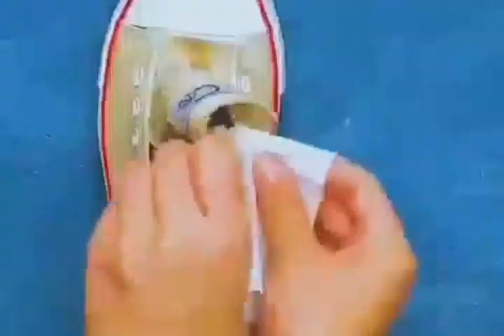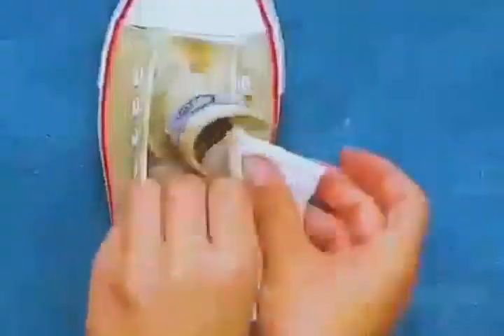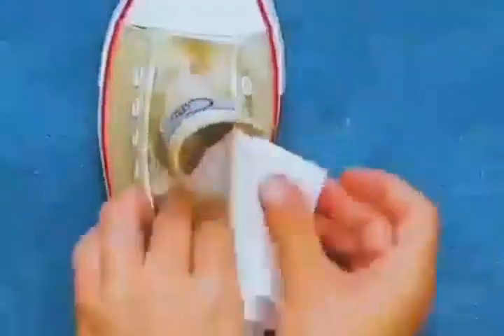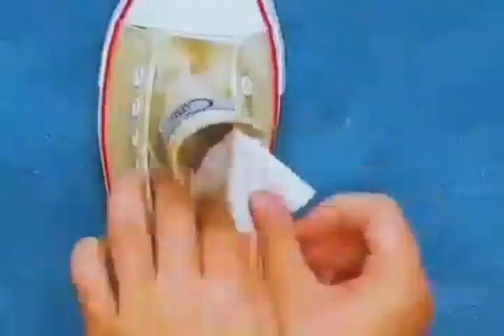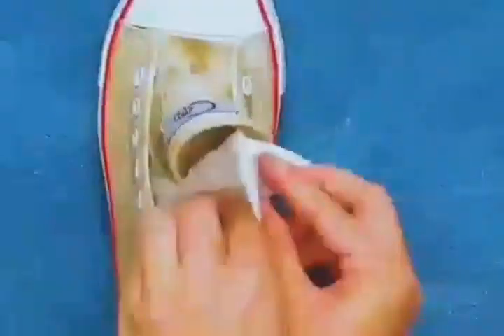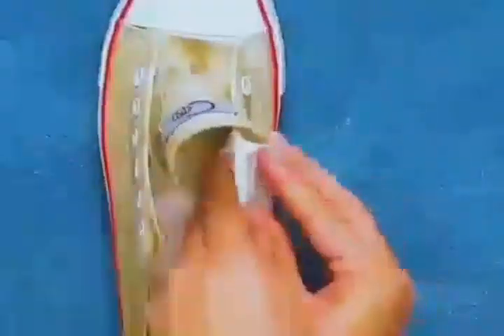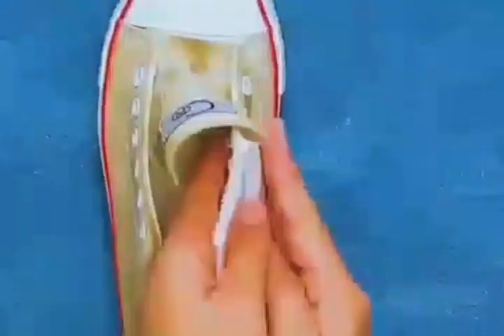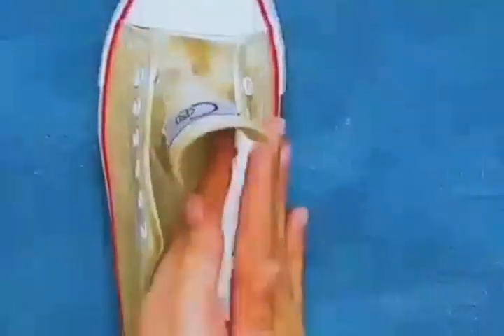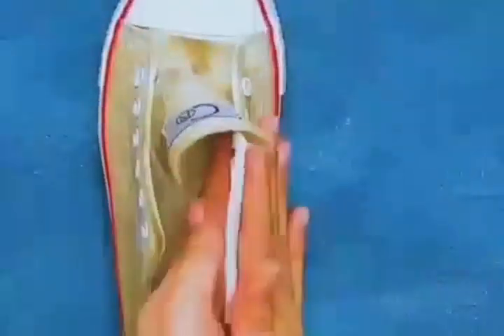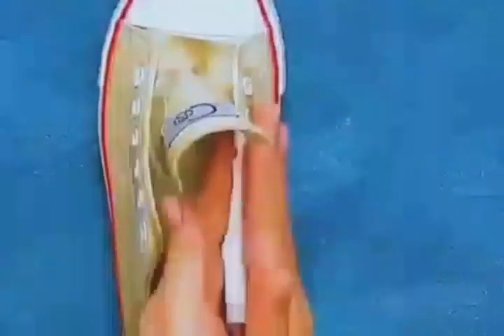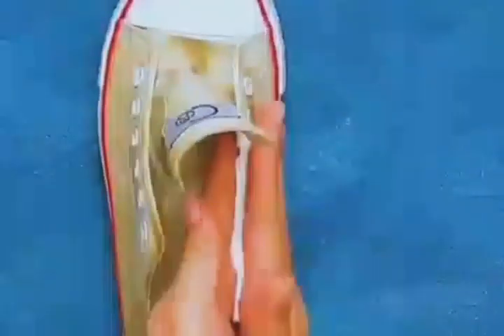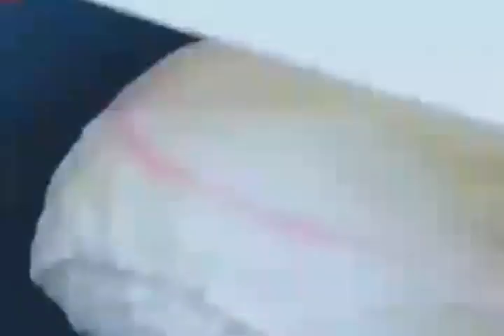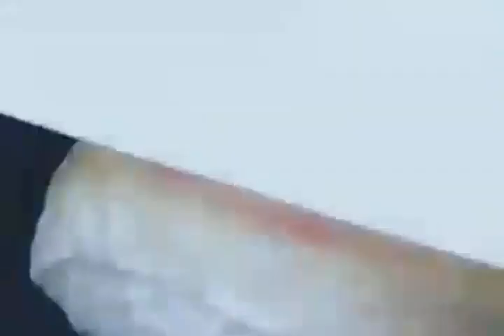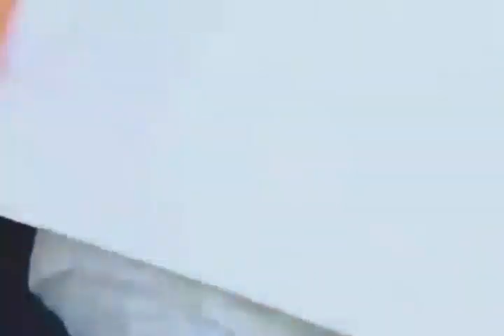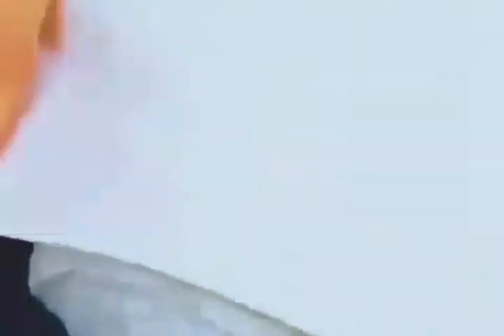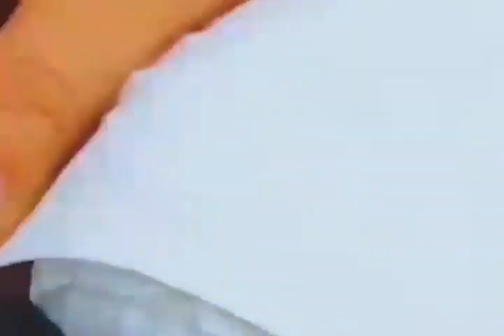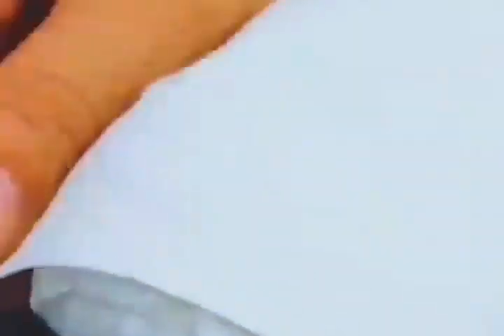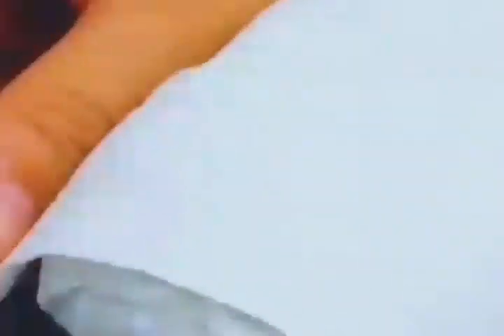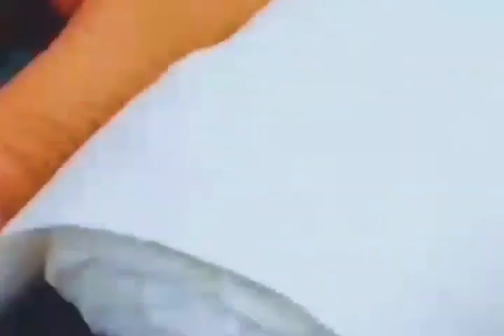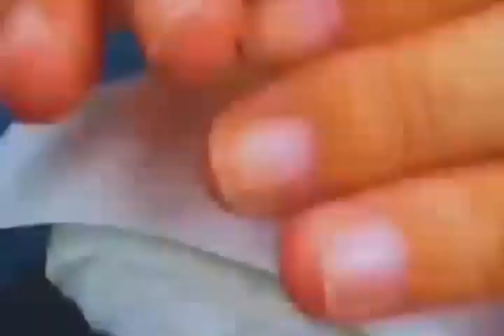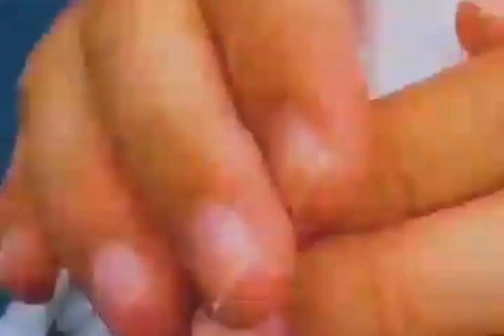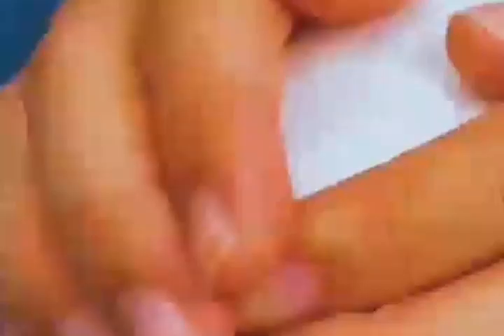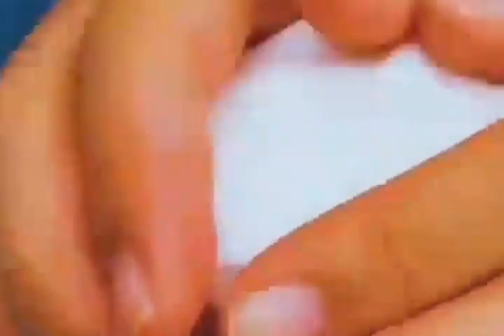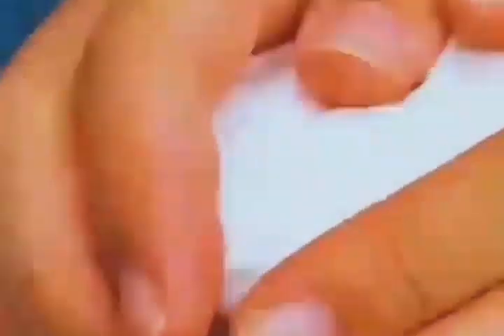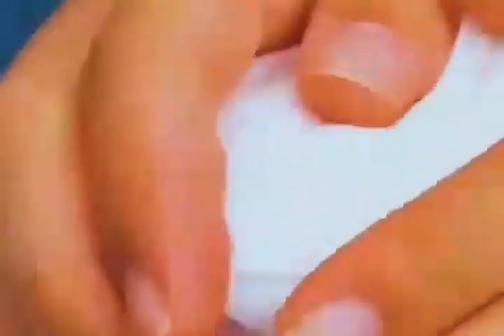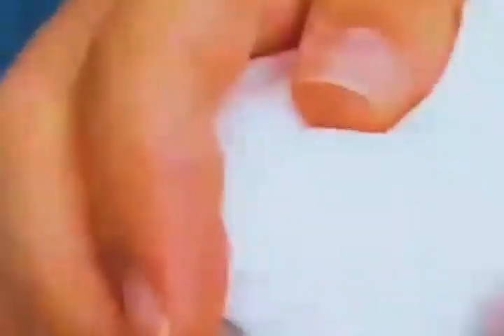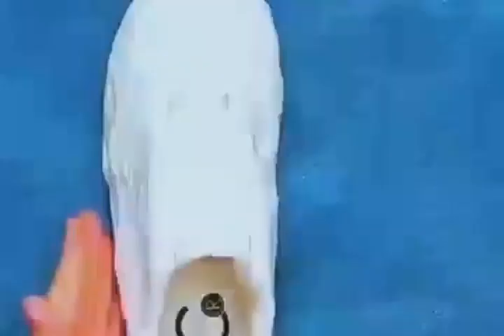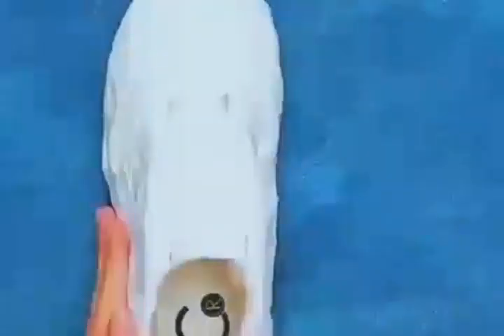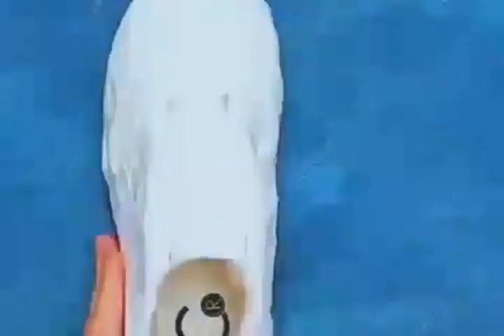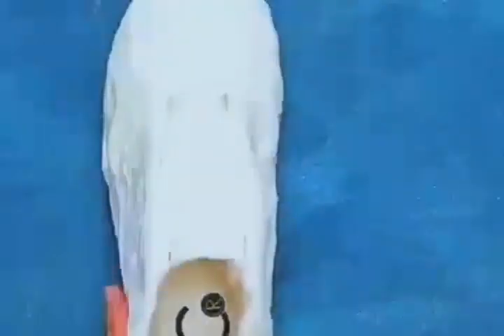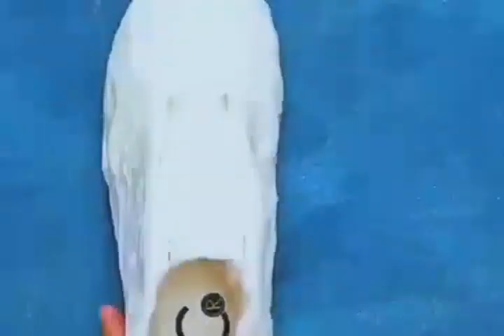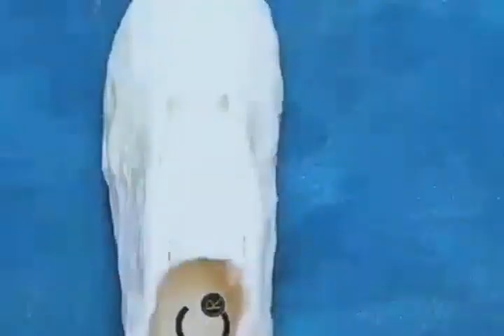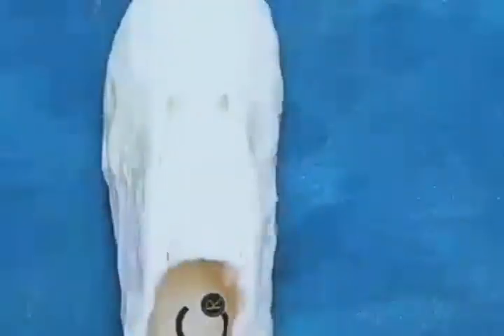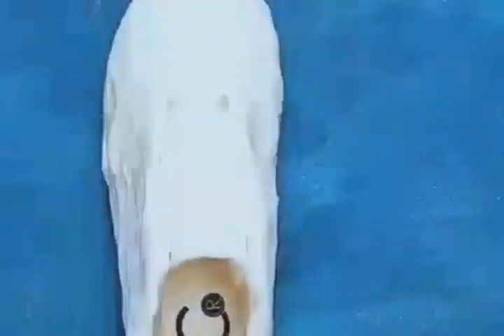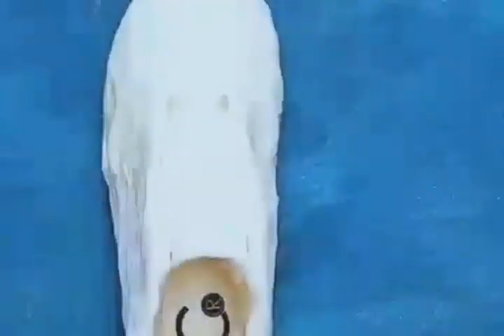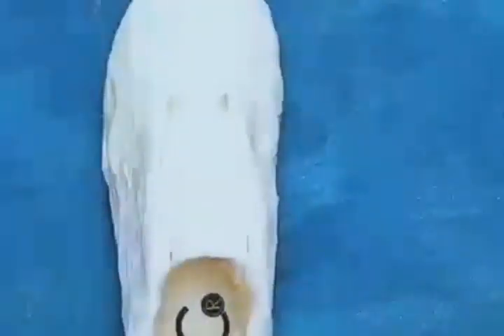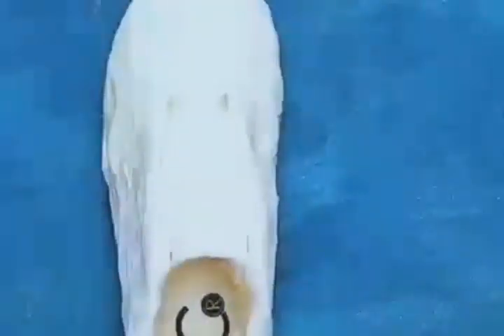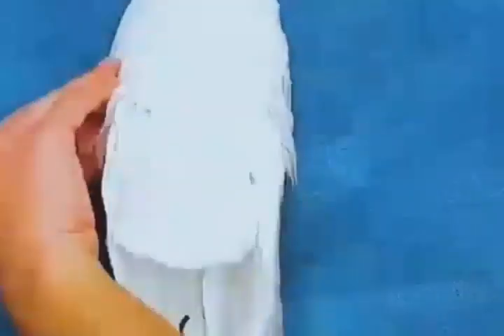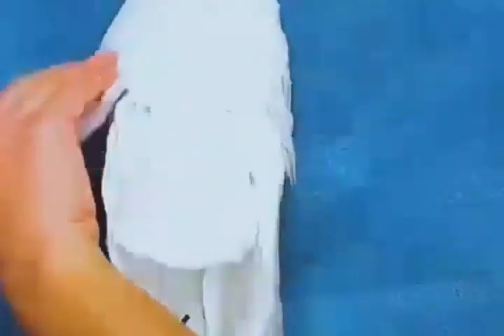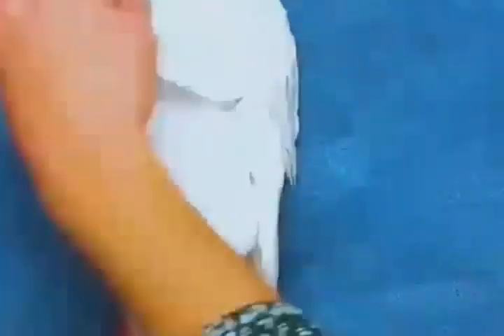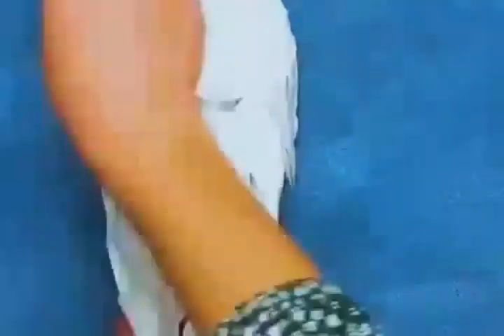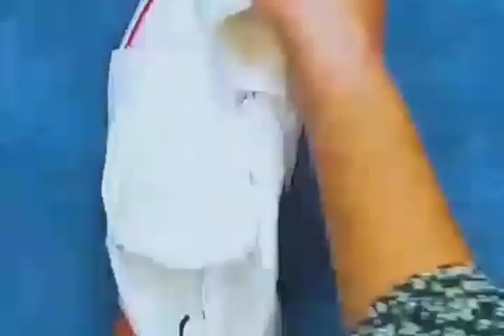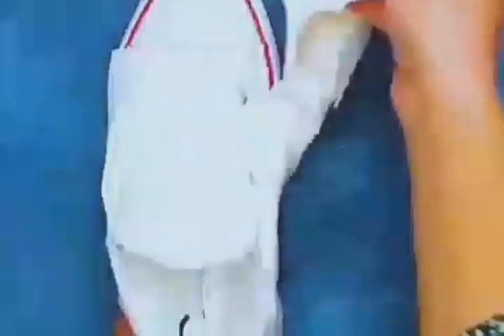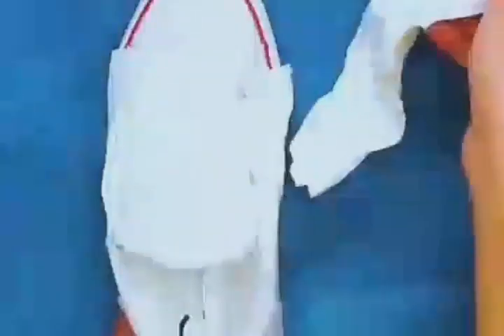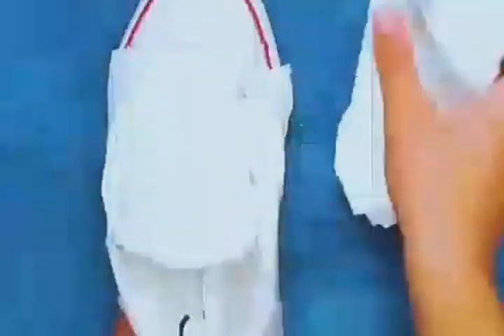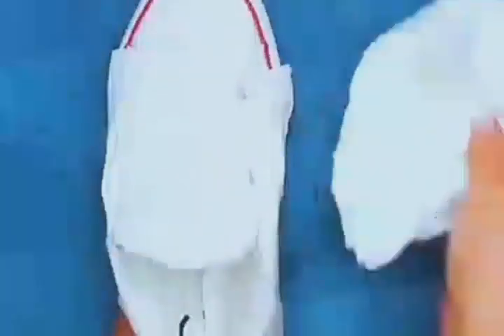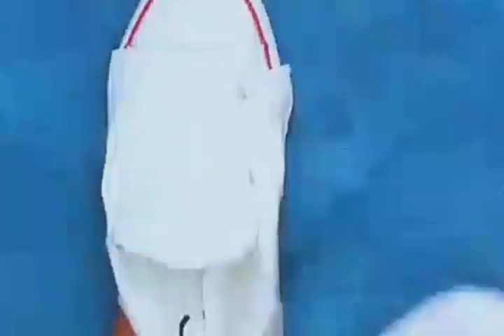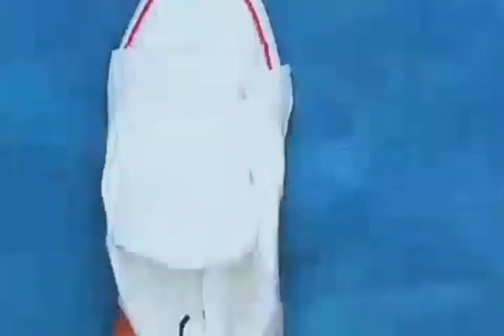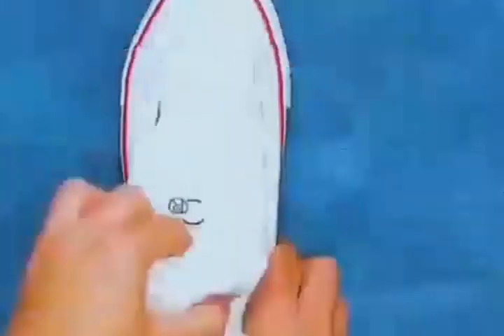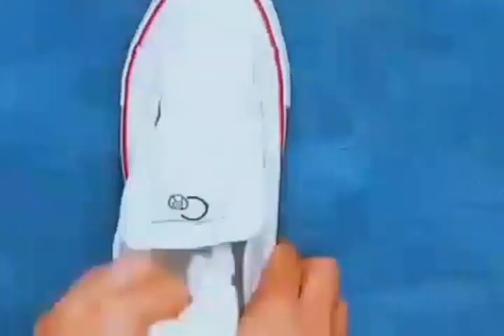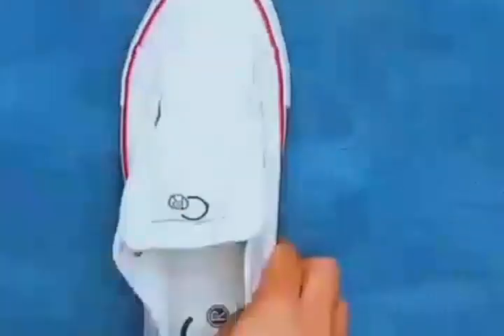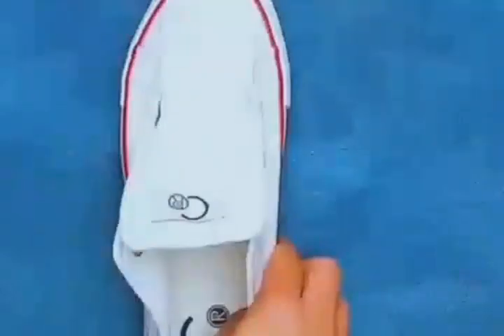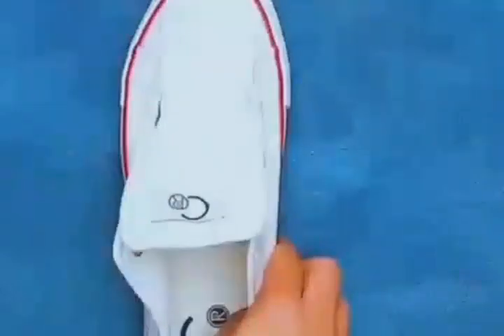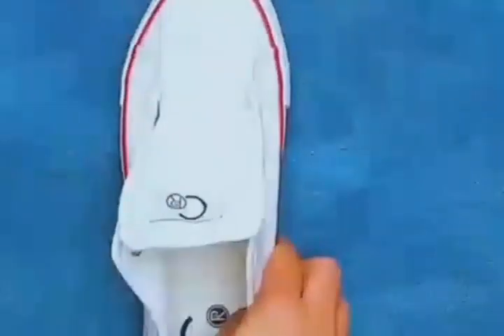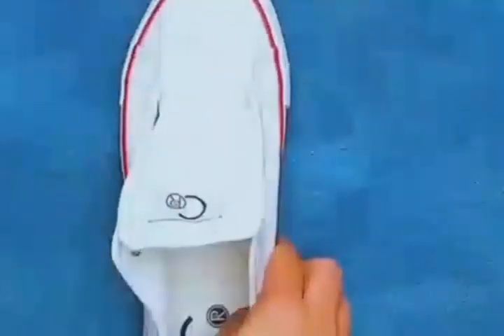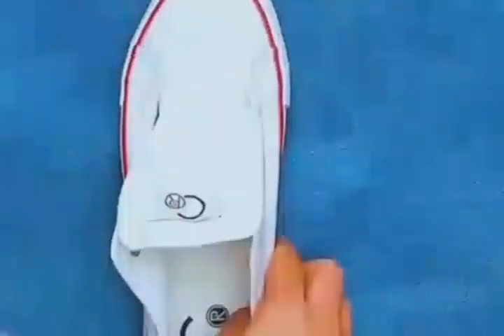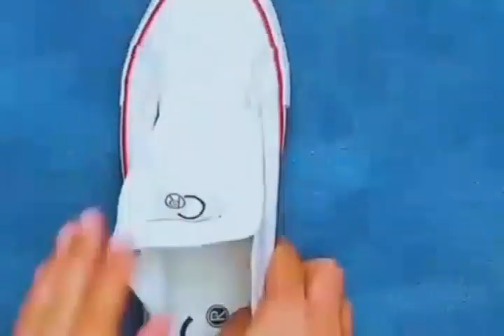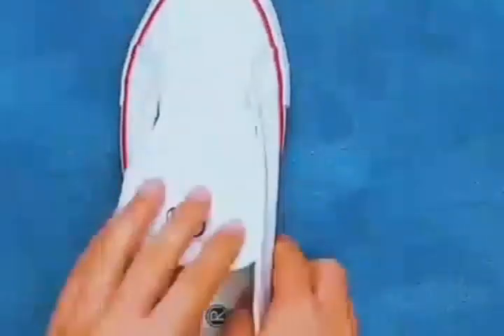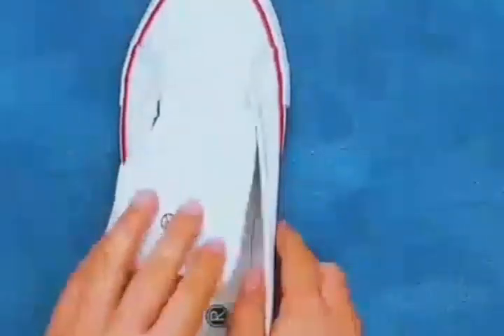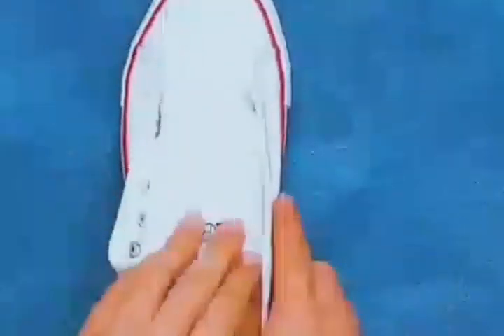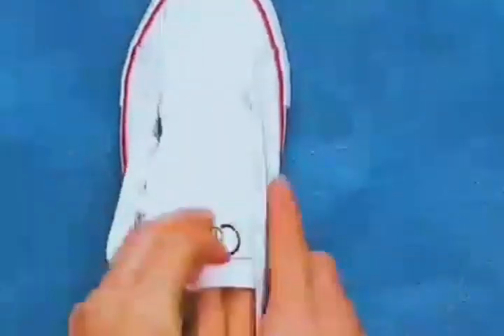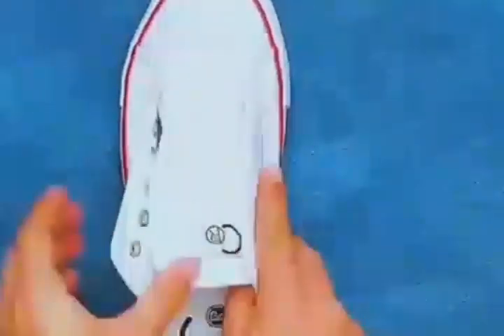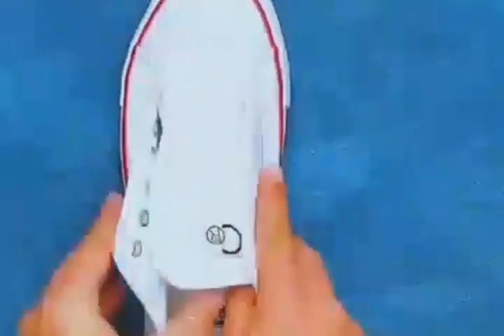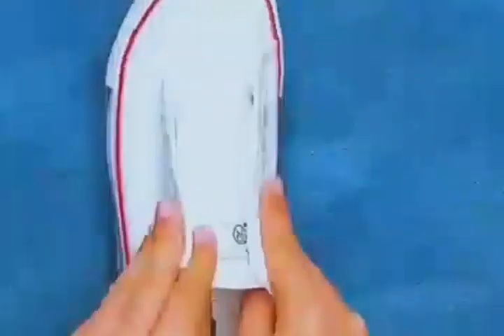Wrap freshly washed white shoes with paper towels and dry them in the sun. Not only will they not turn yellow, but they will also become even cleaner.